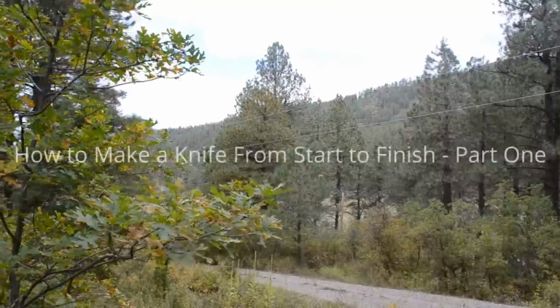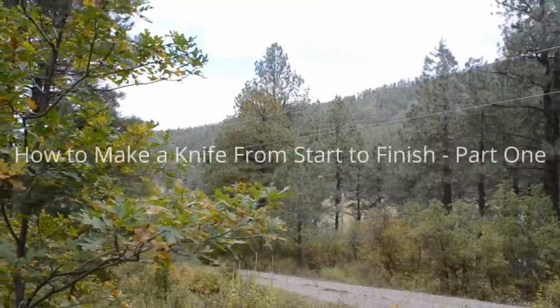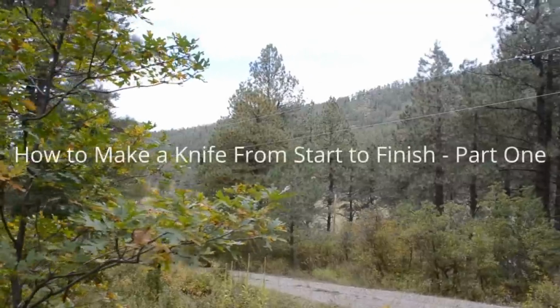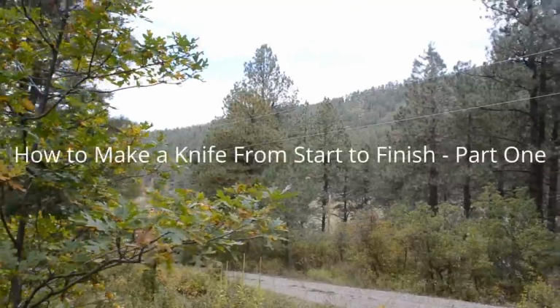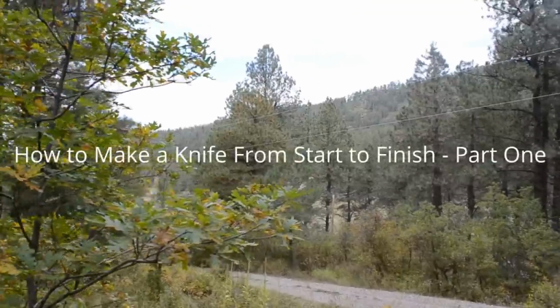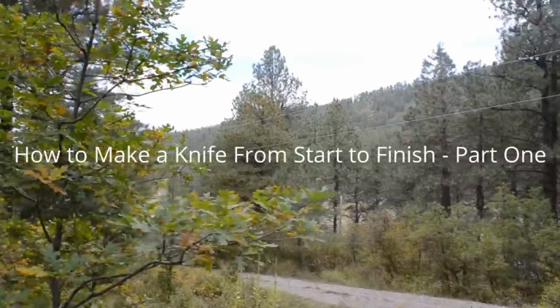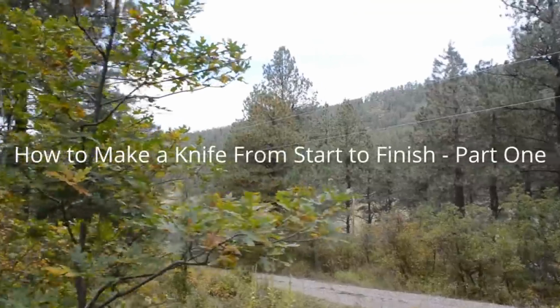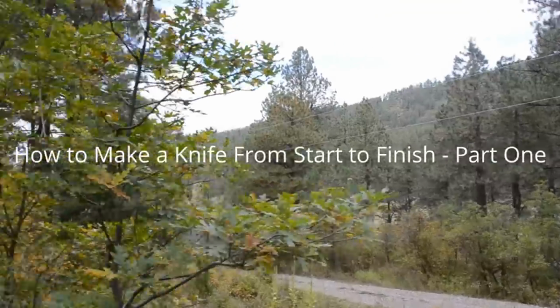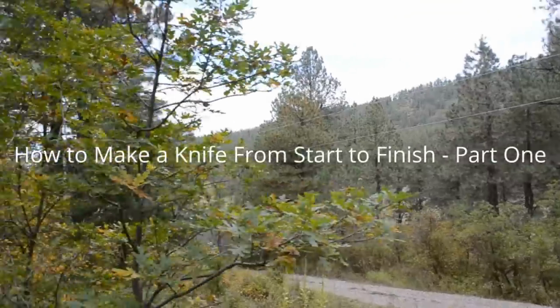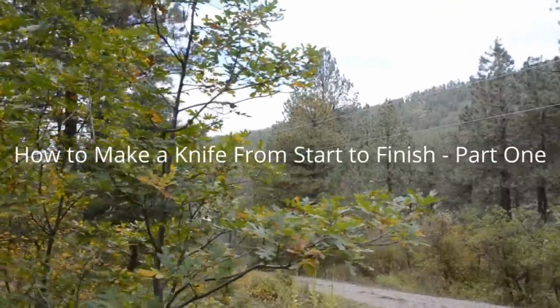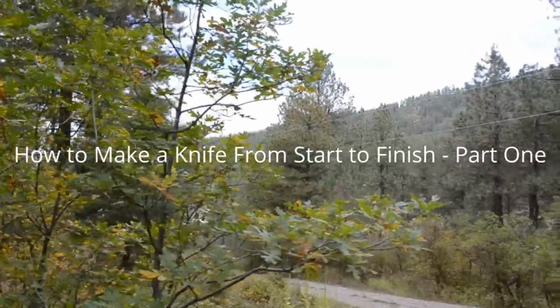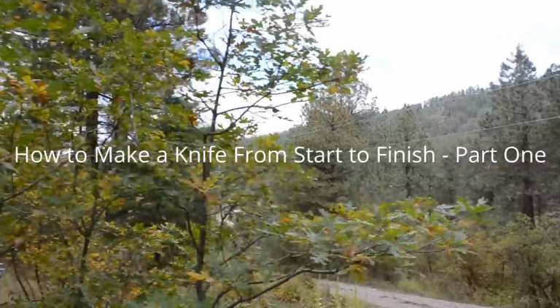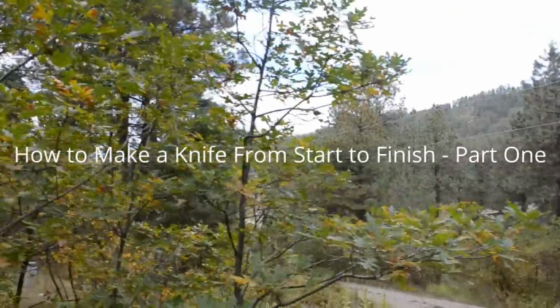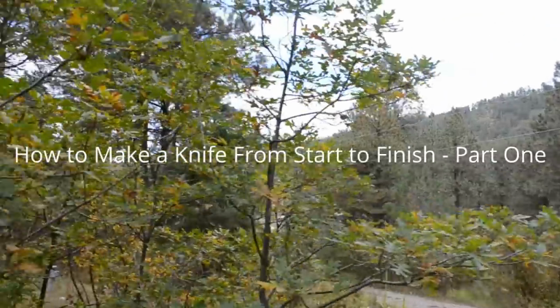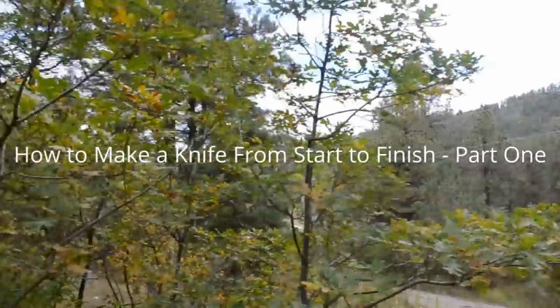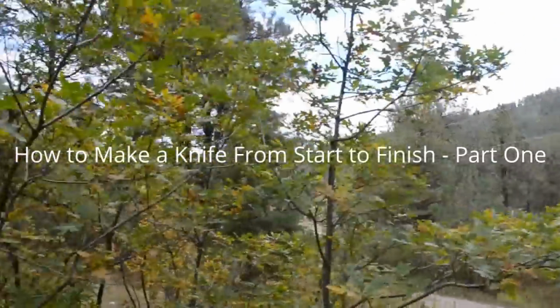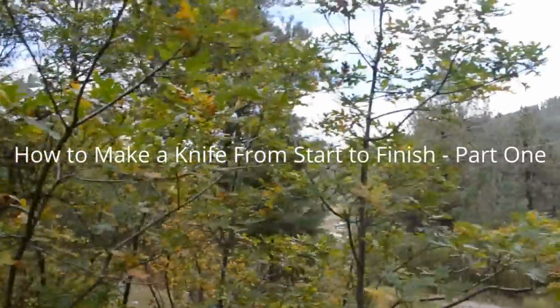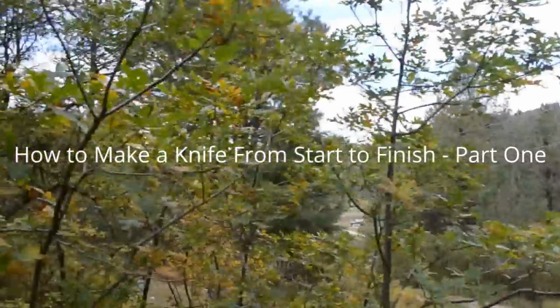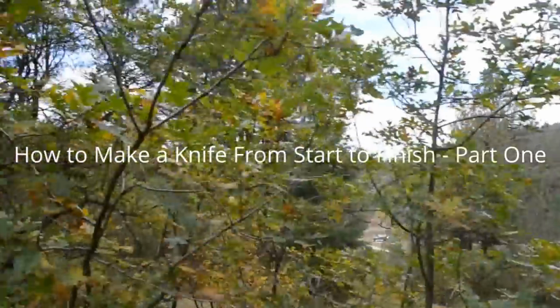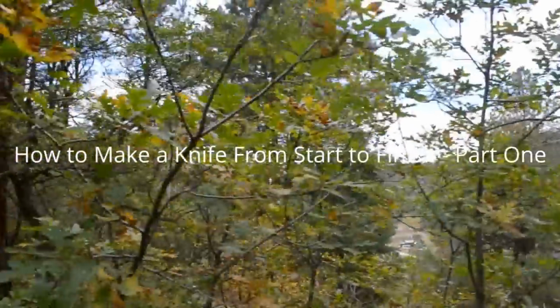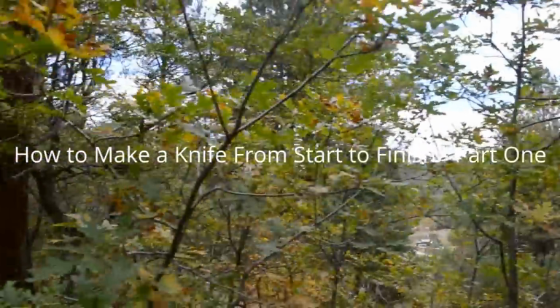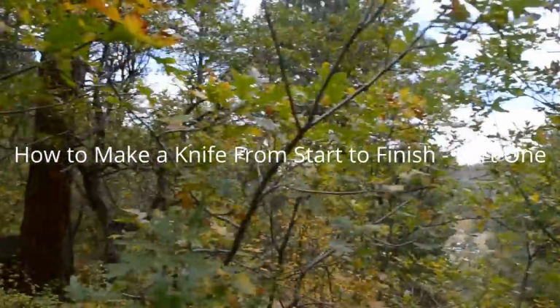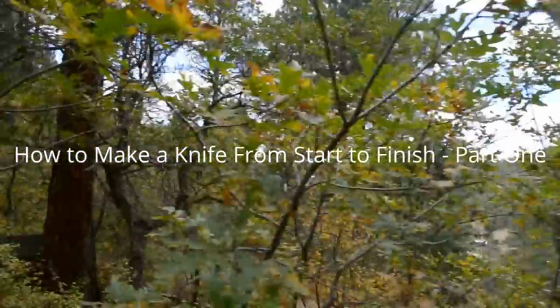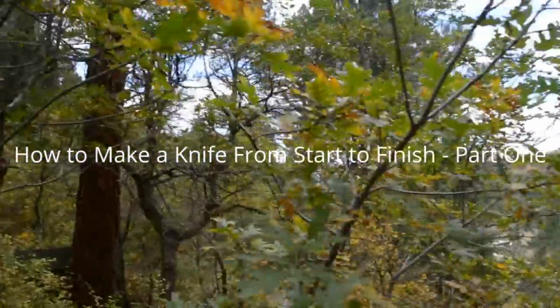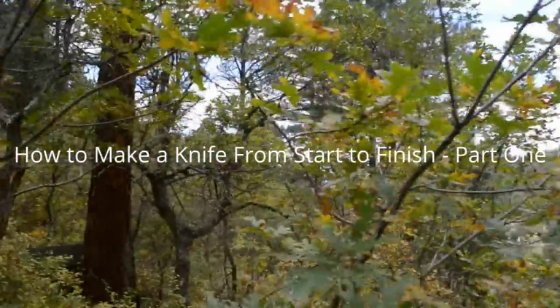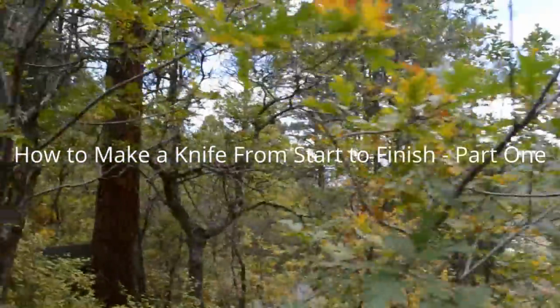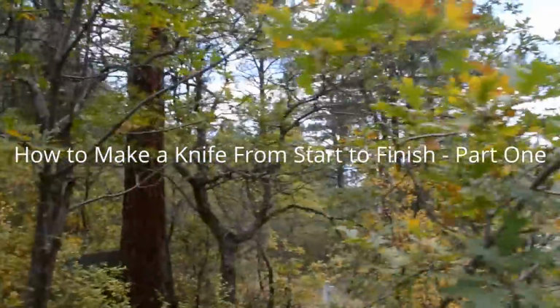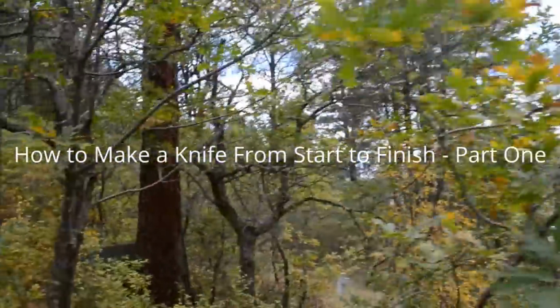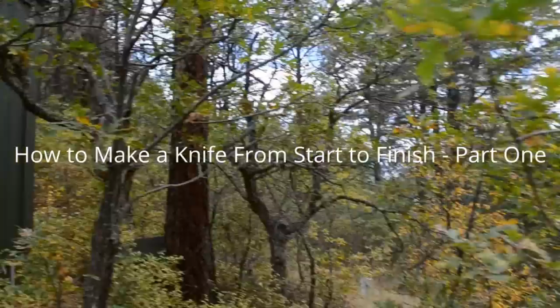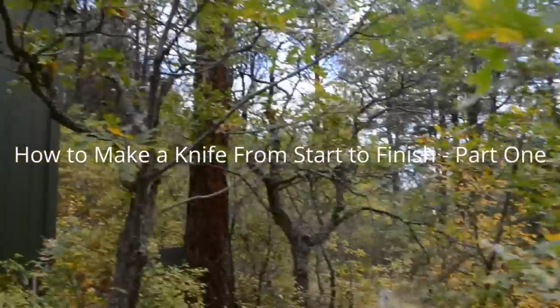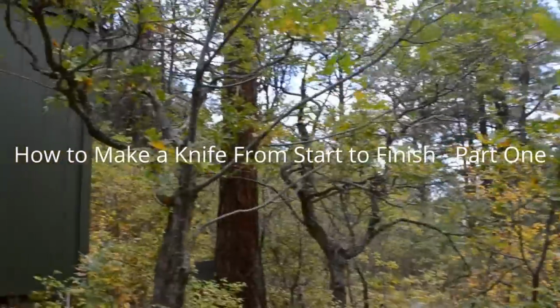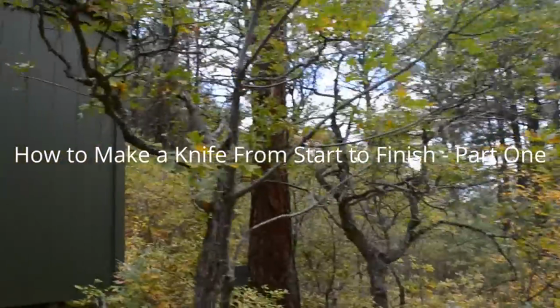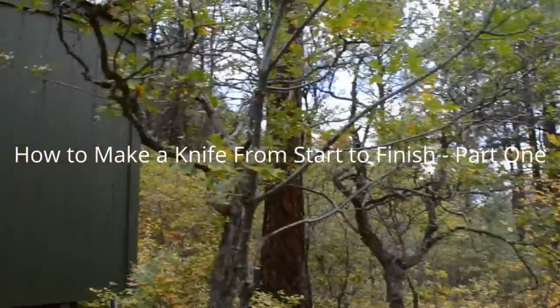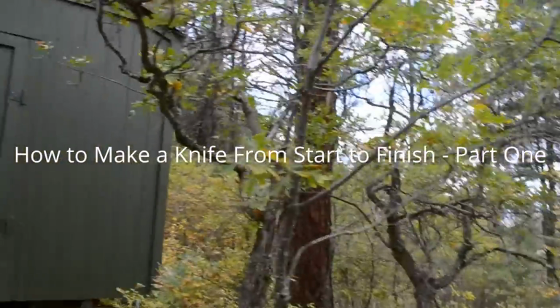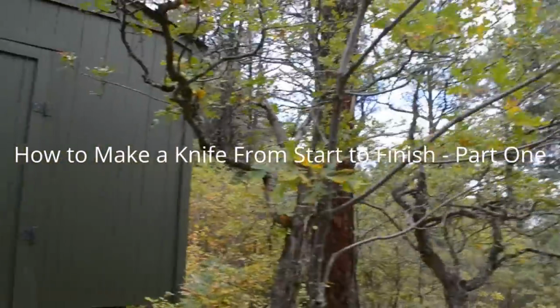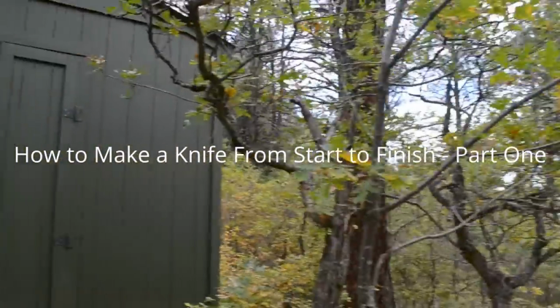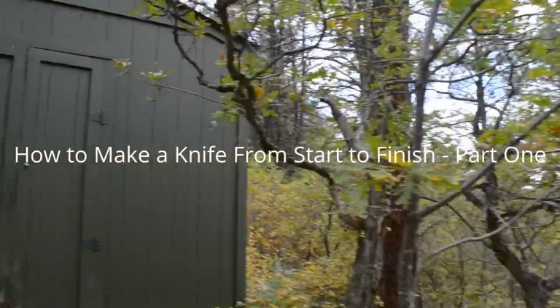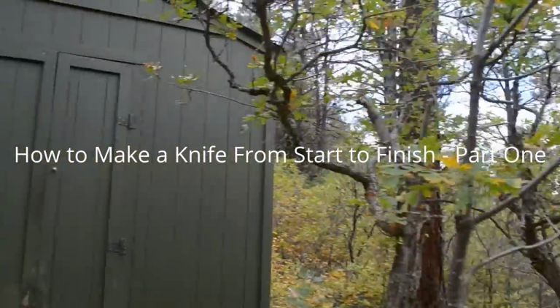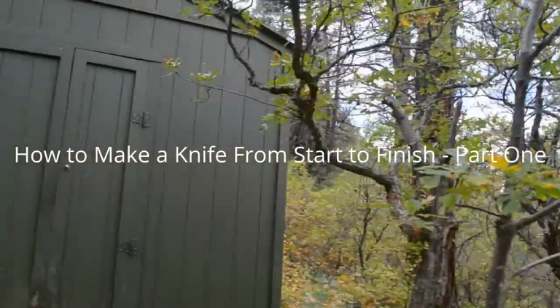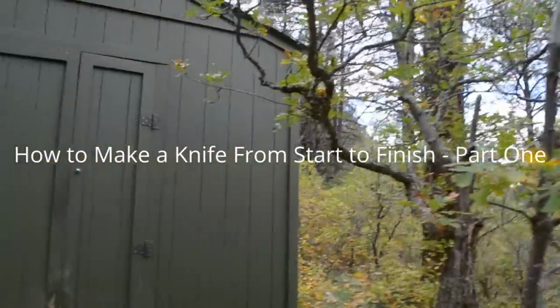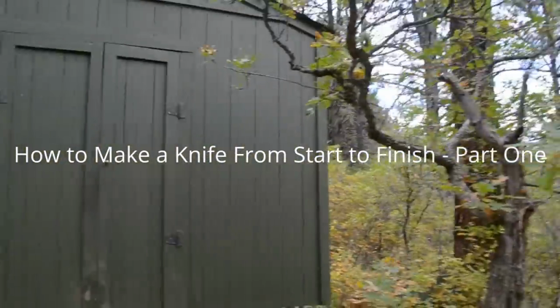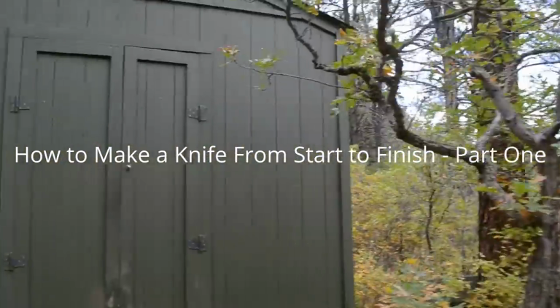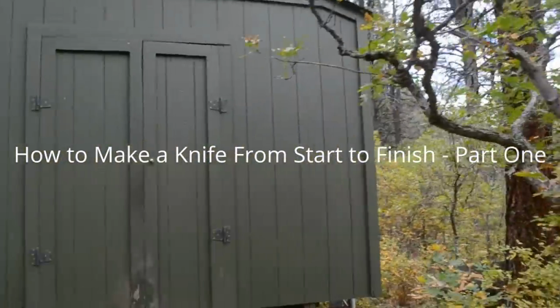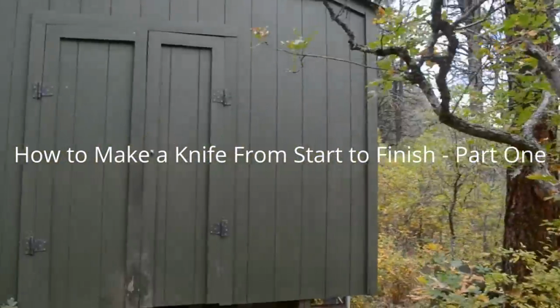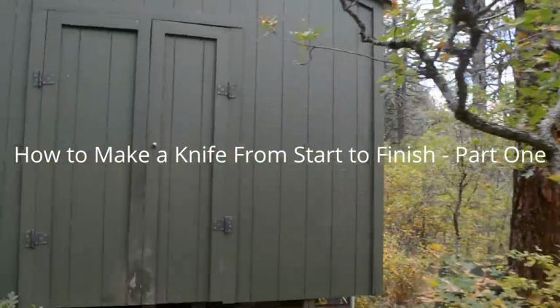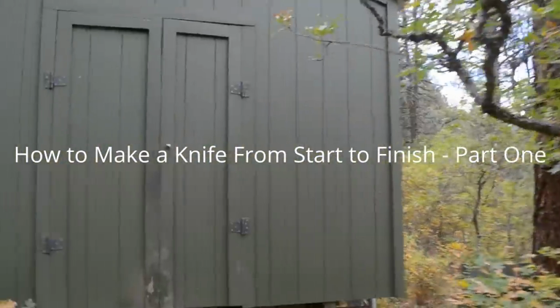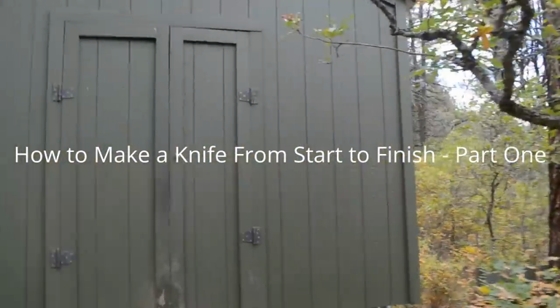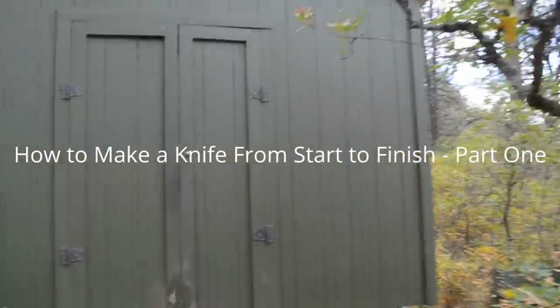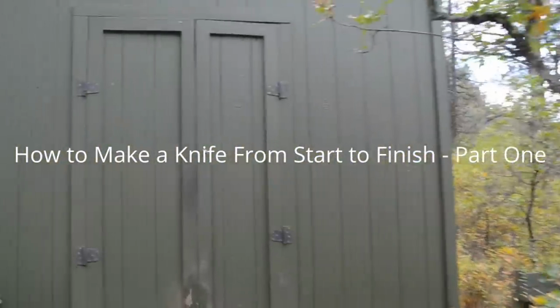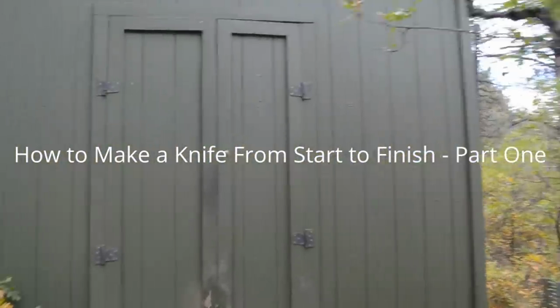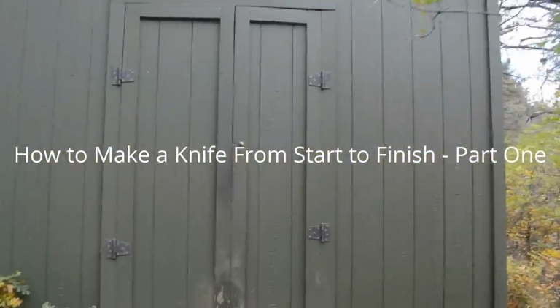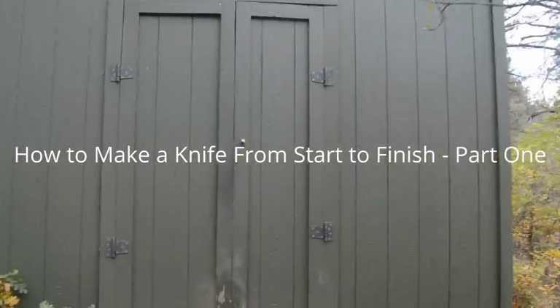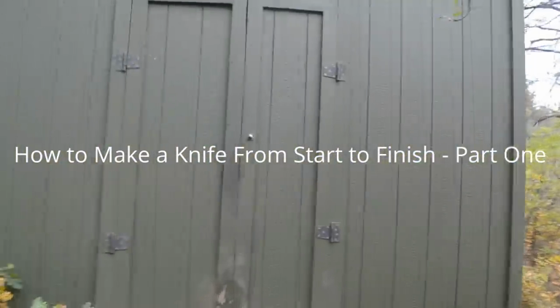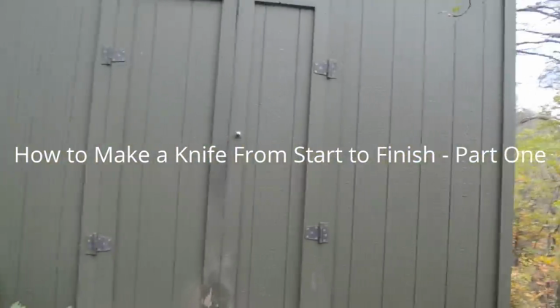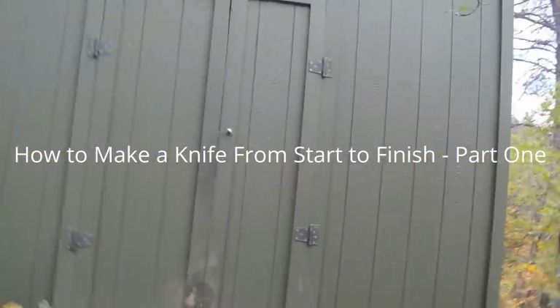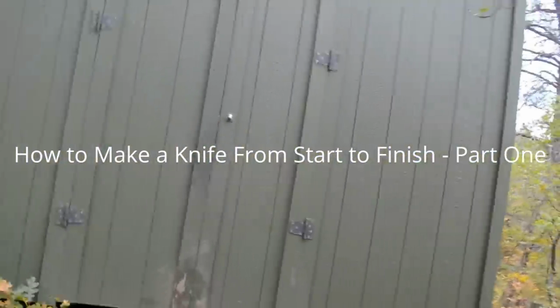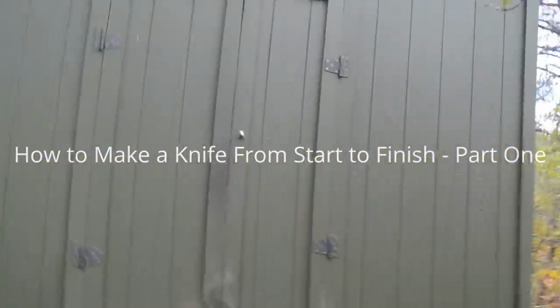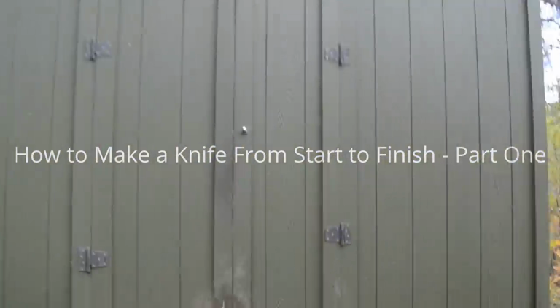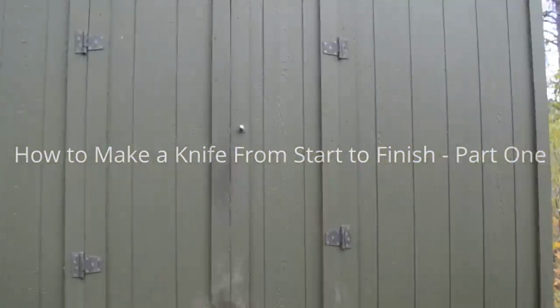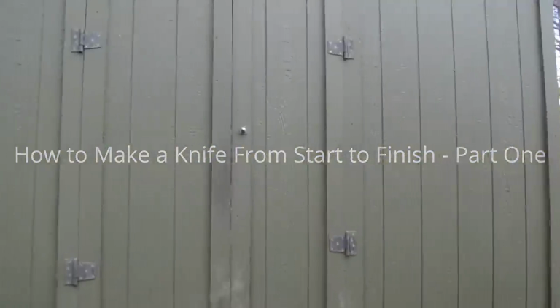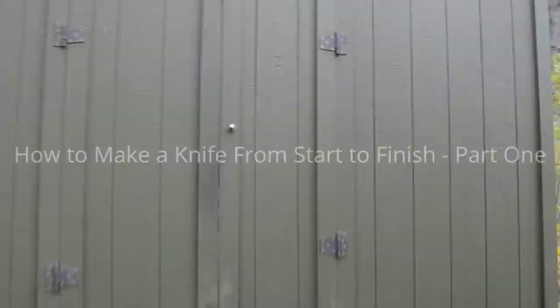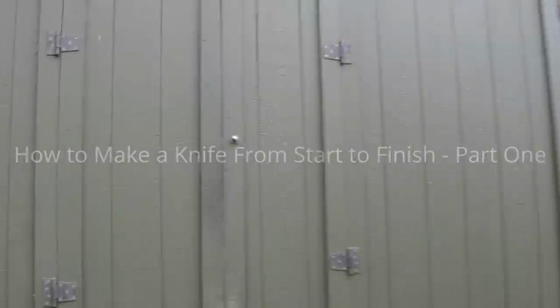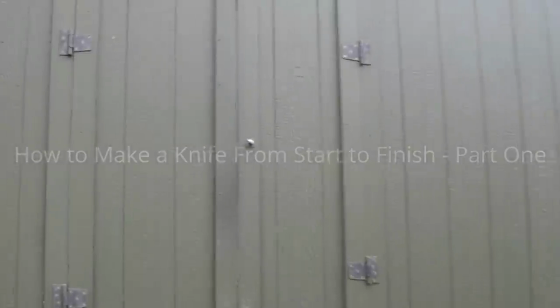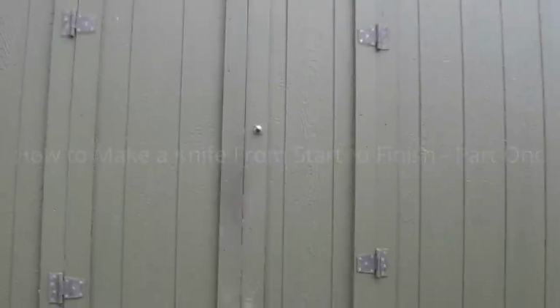Hey everybody, this is Daniel. Today we're going to be making a O1 bushcraft knife from start to finish. Check it out.